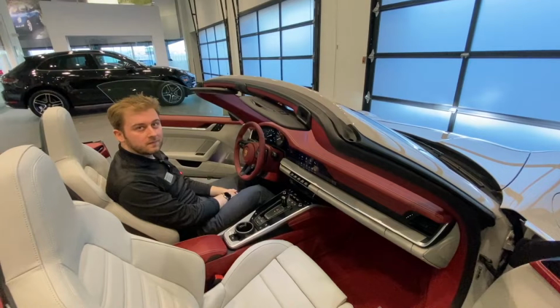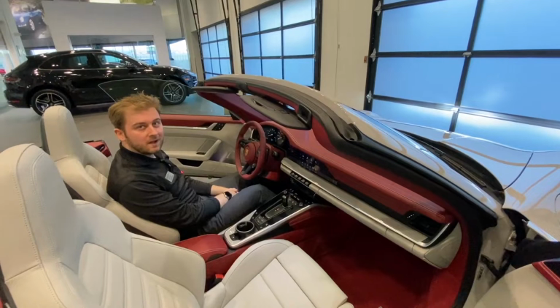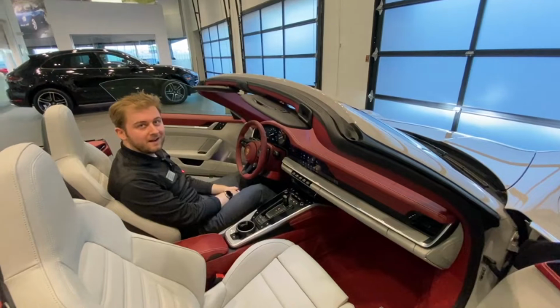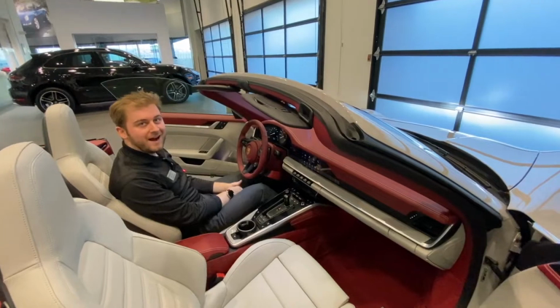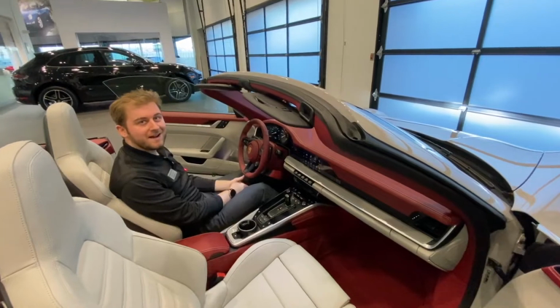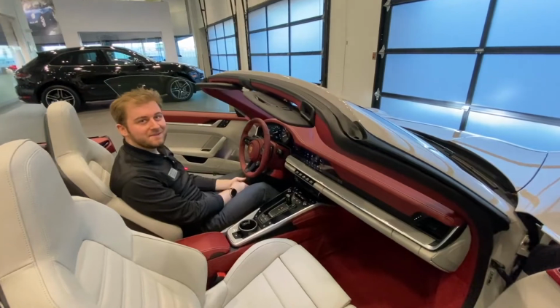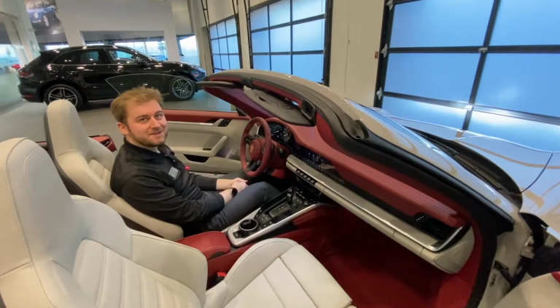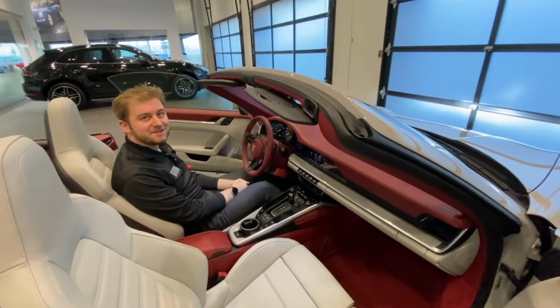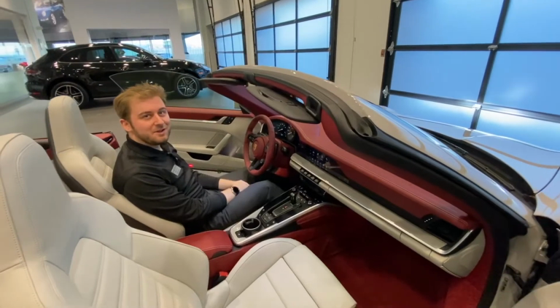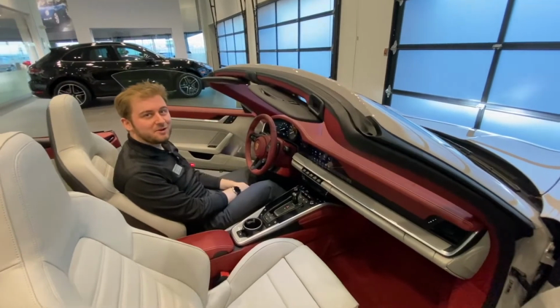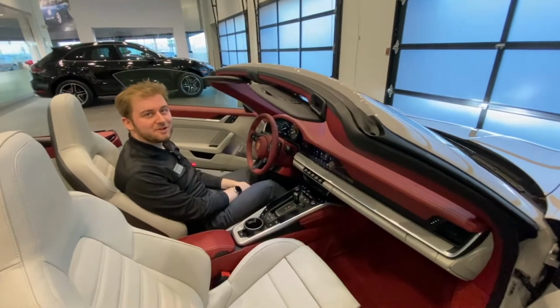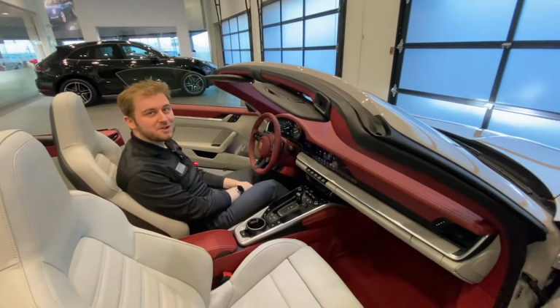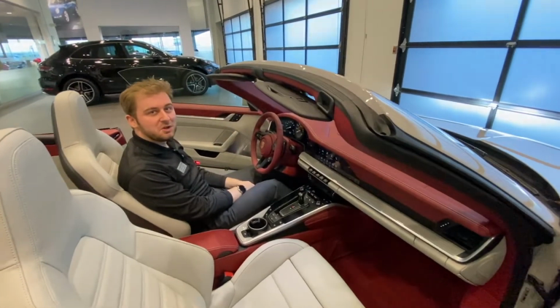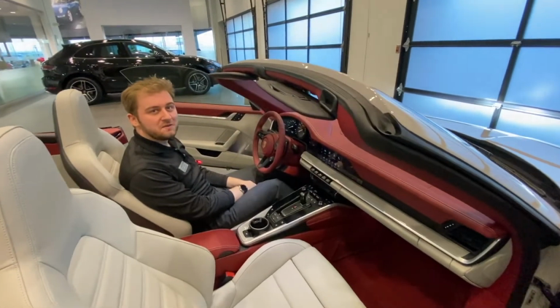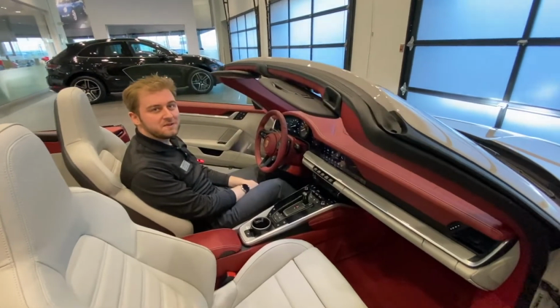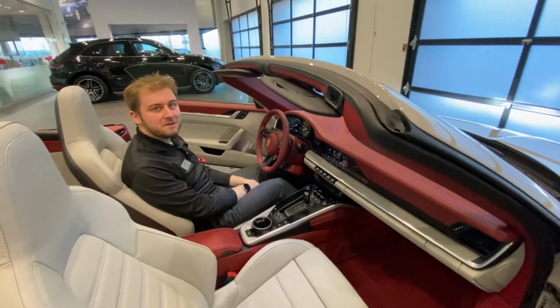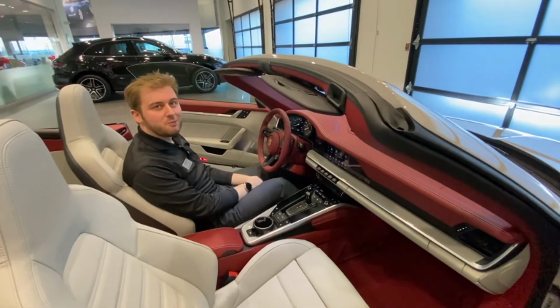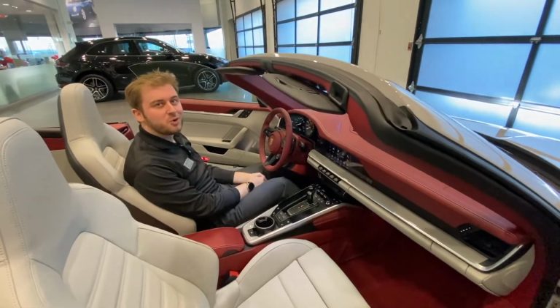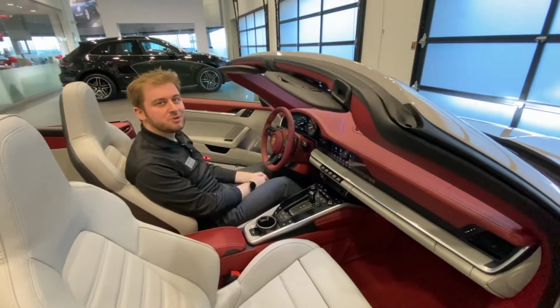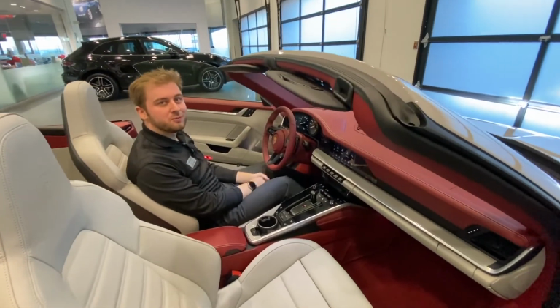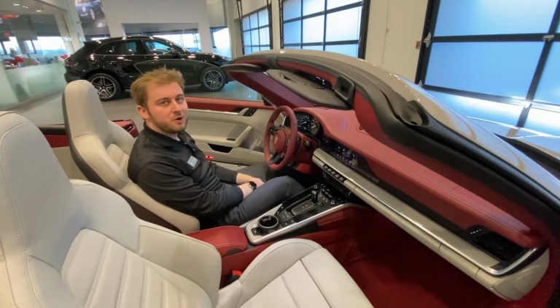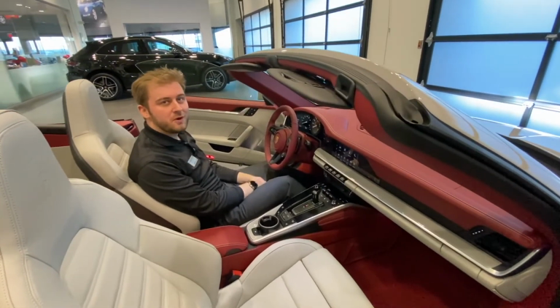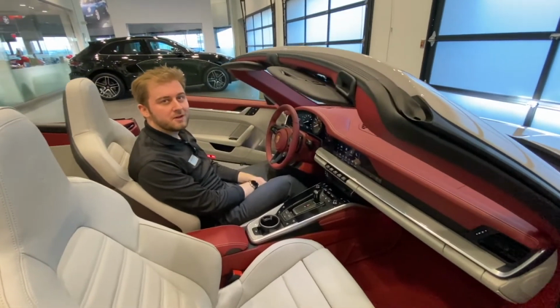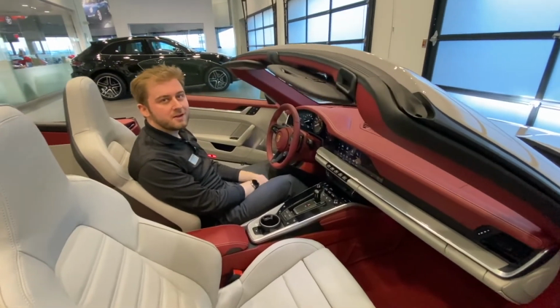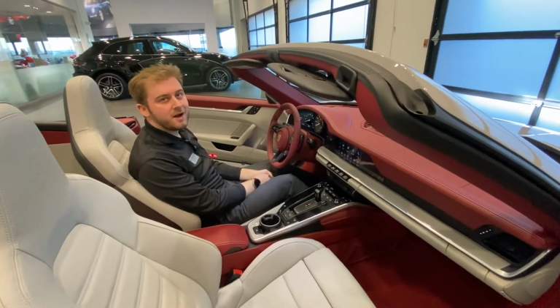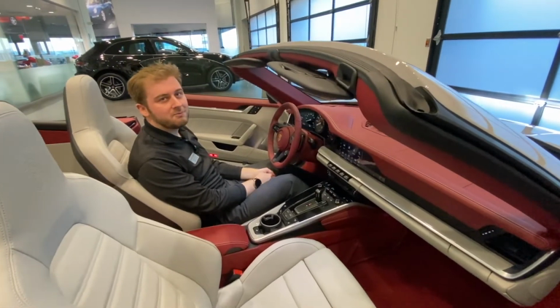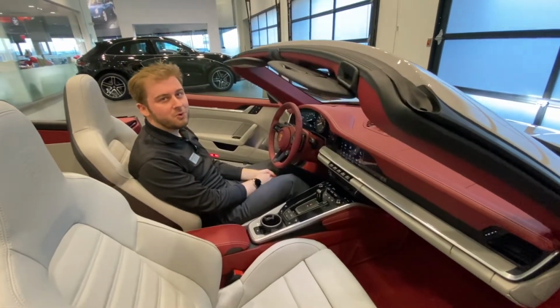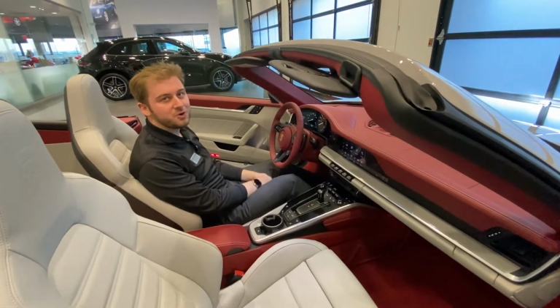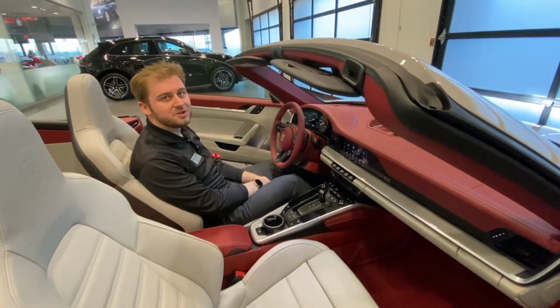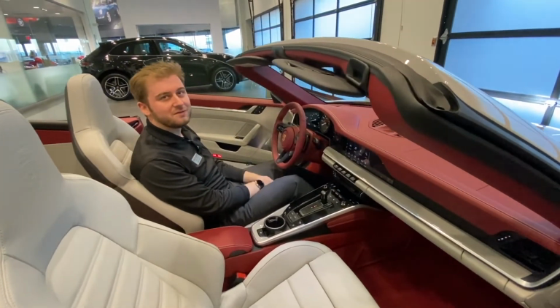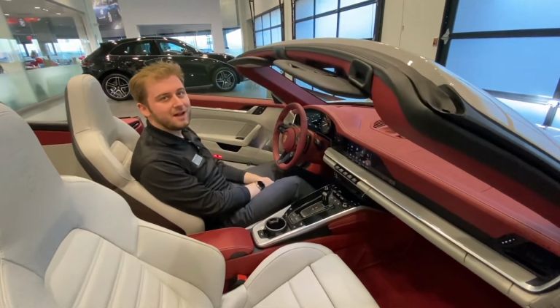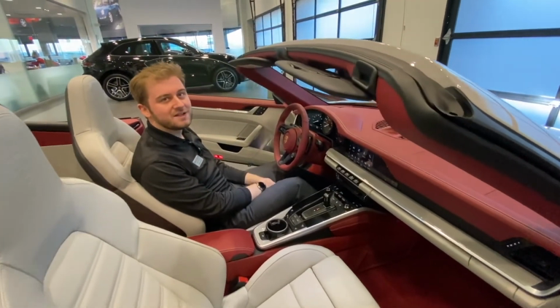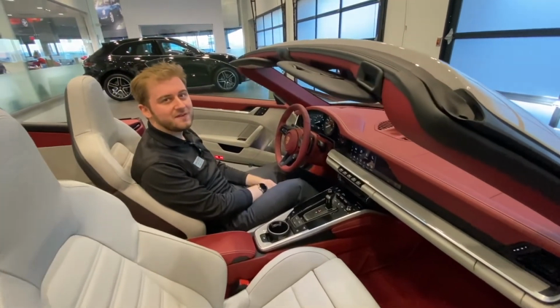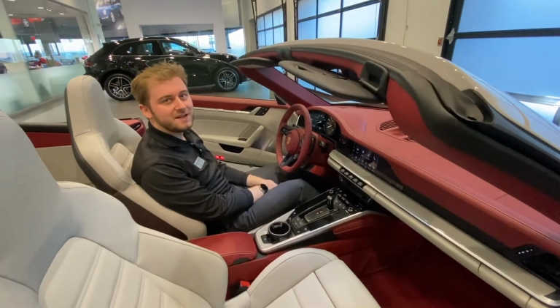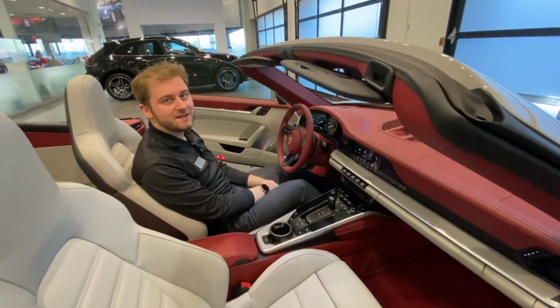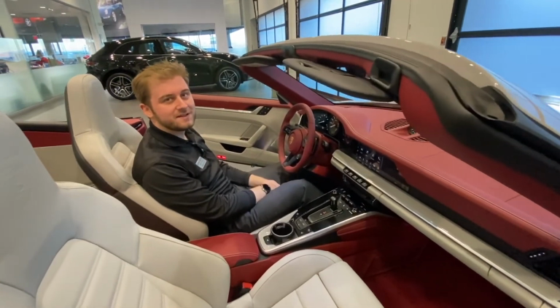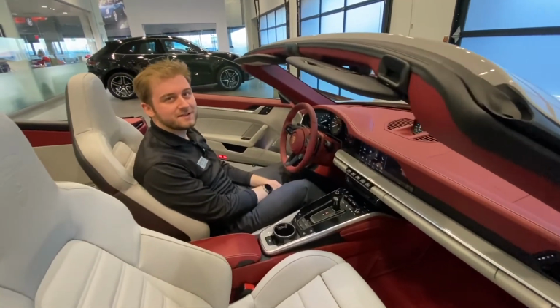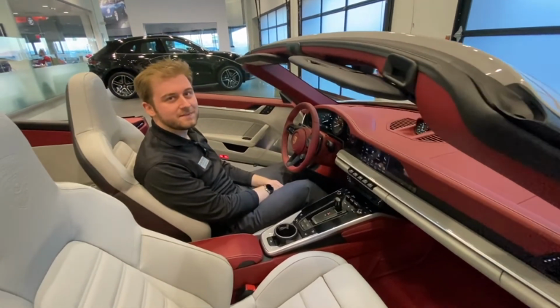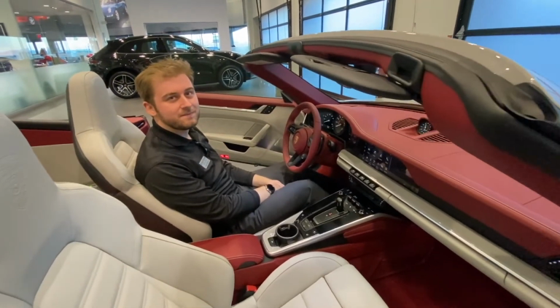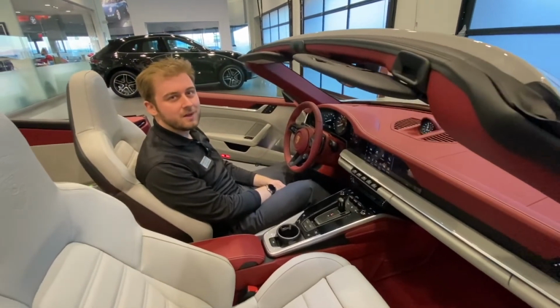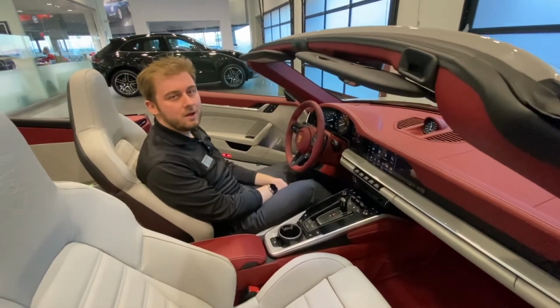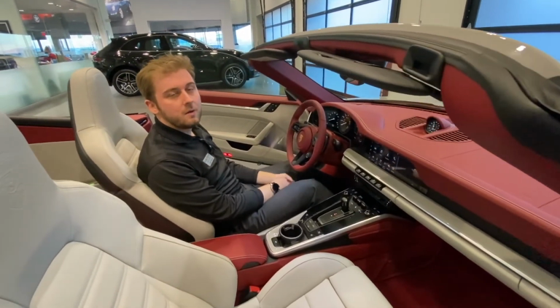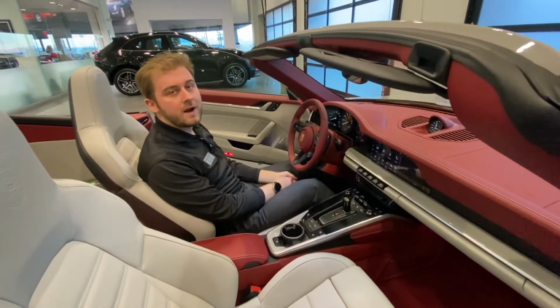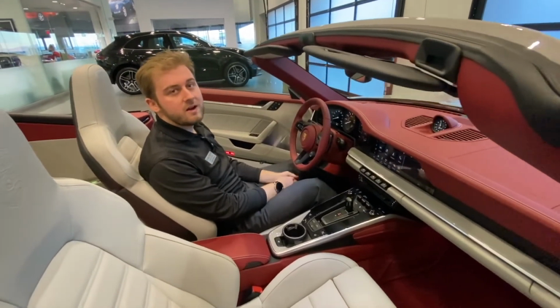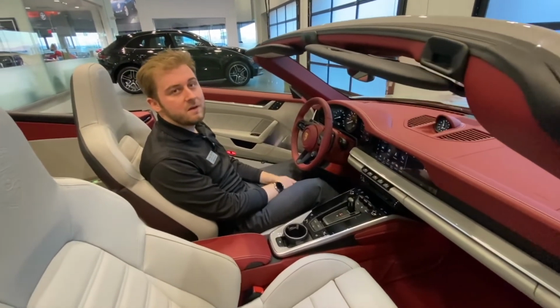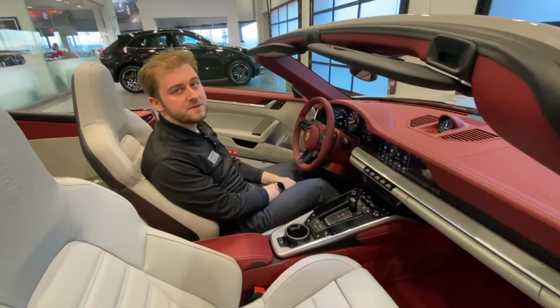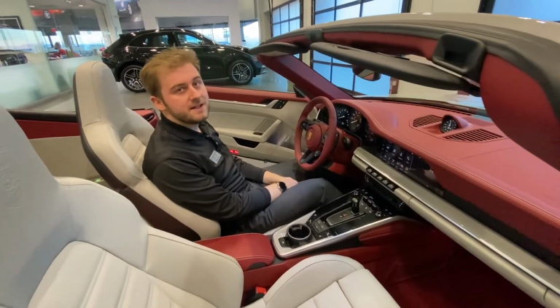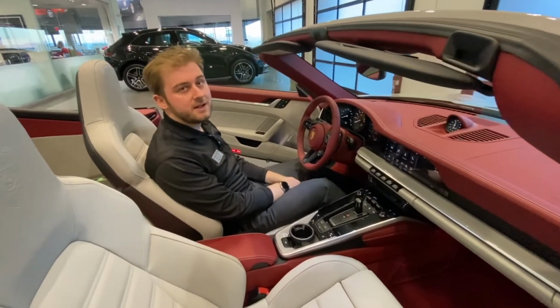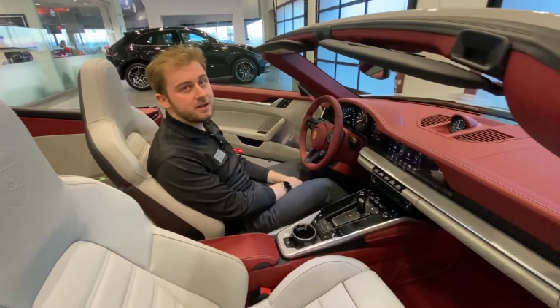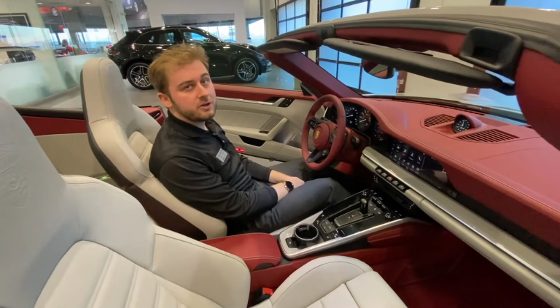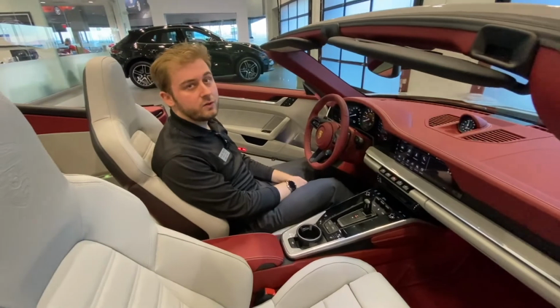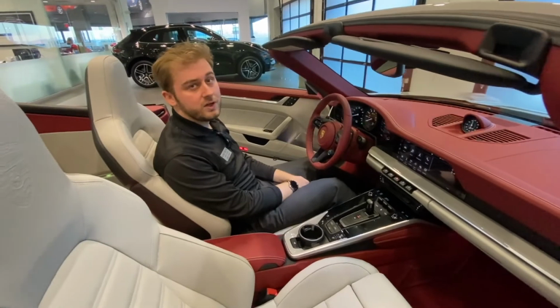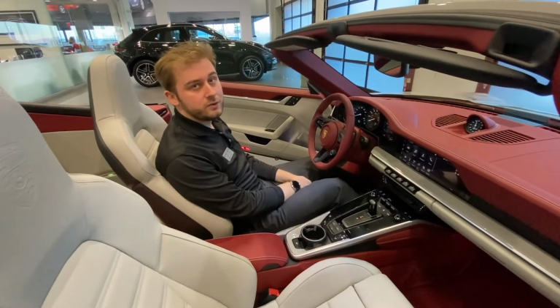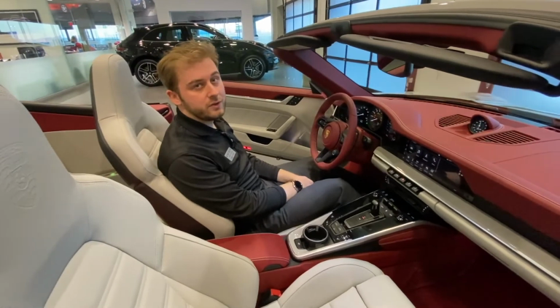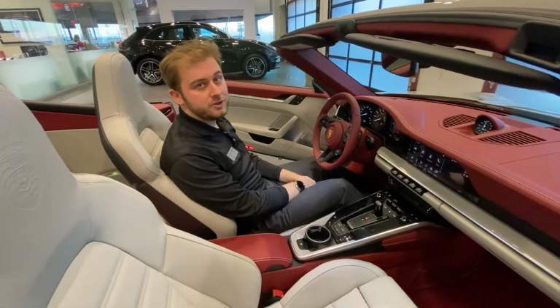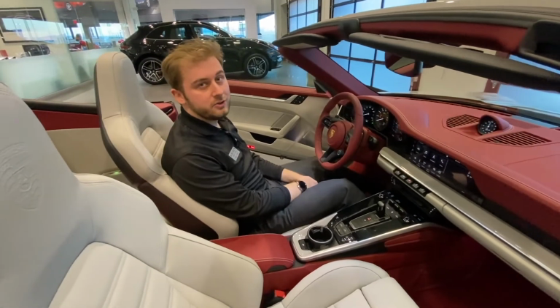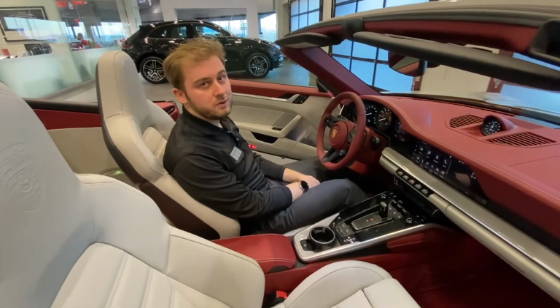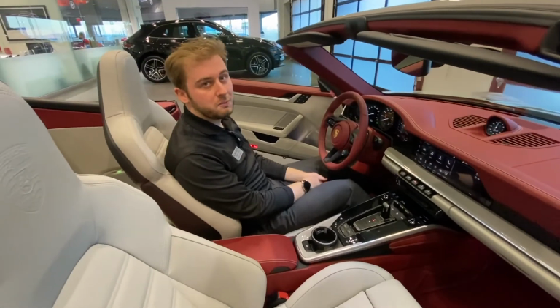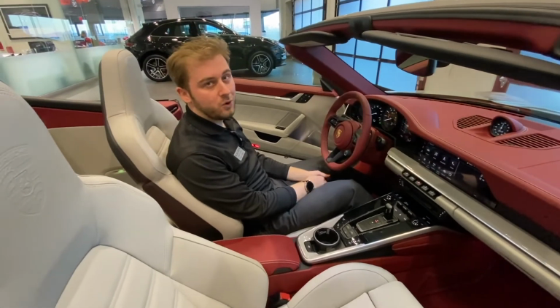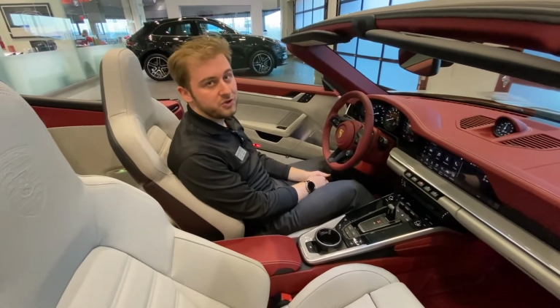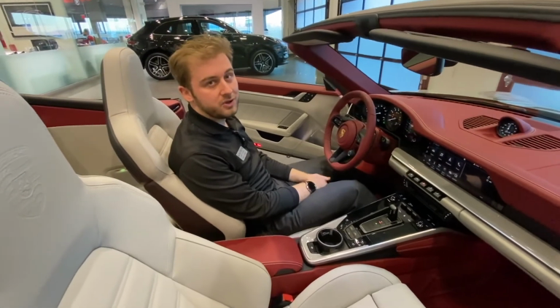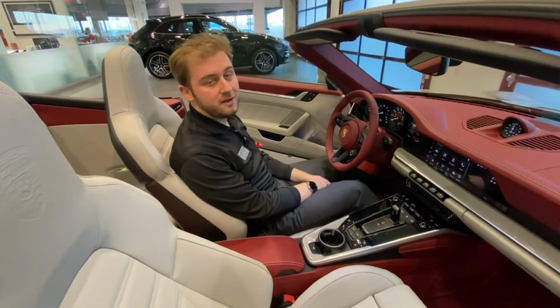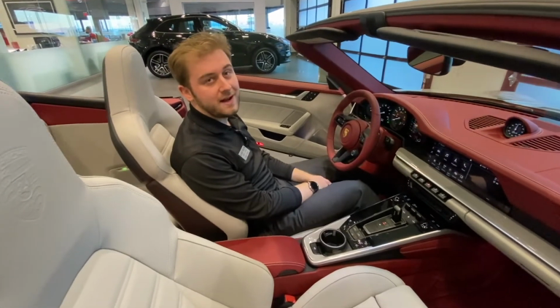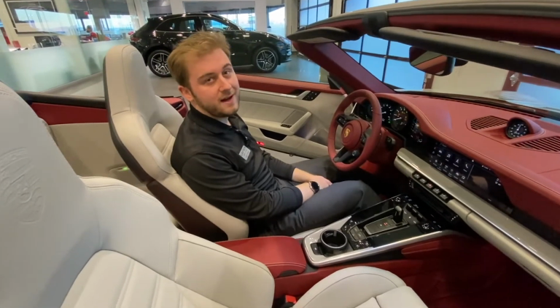Hi, this is Logan Sullivan, the Porsche Pro here at Porsche of Las Vegas. Right now I'm sitting in a 2022 Porsche 911.